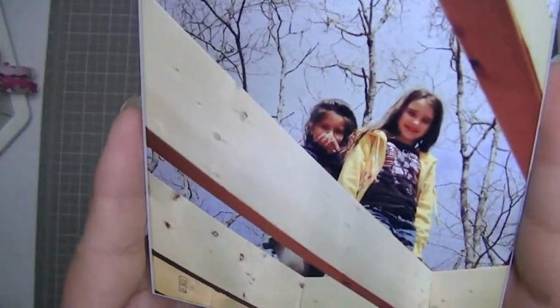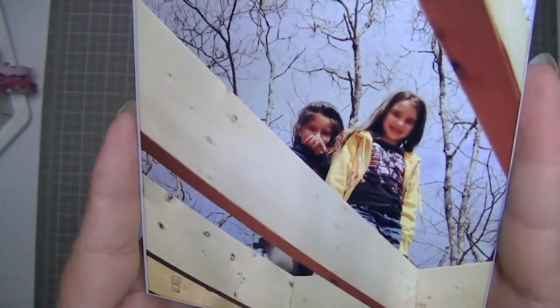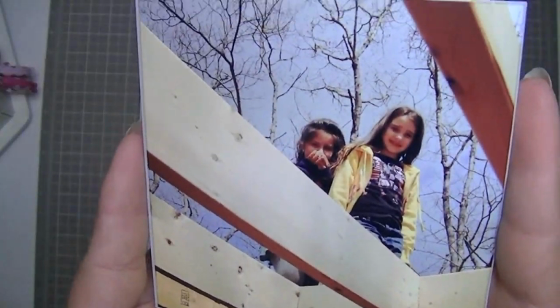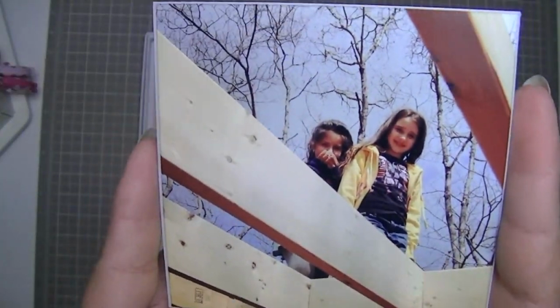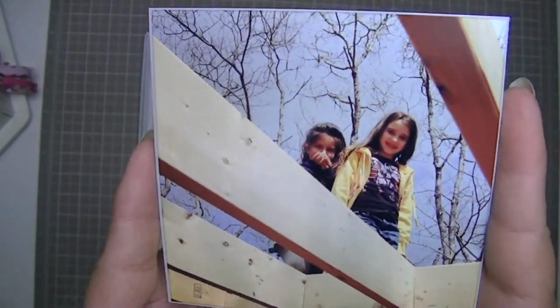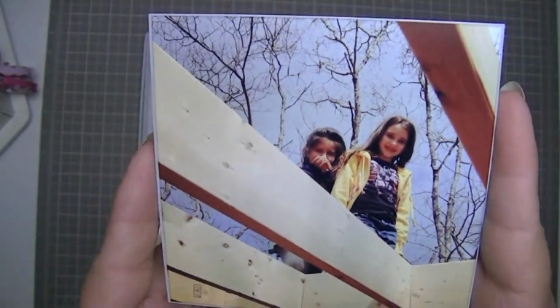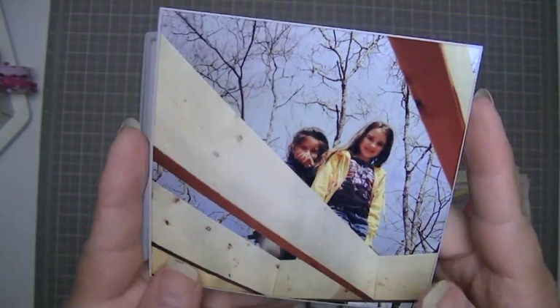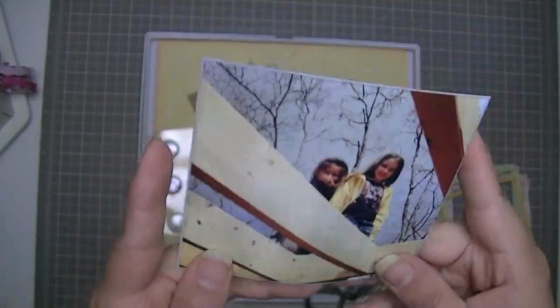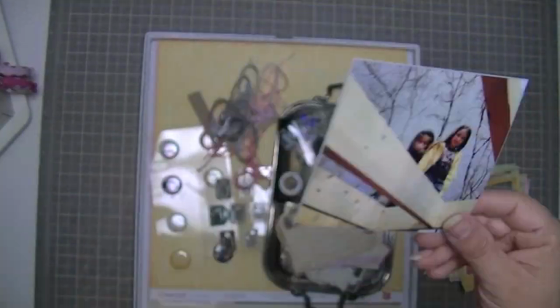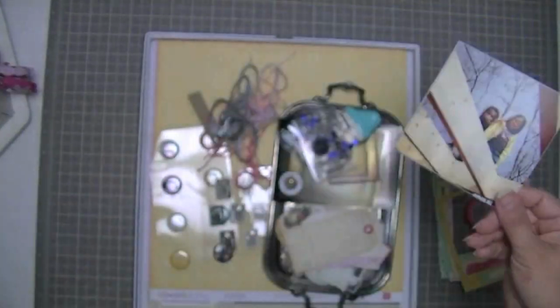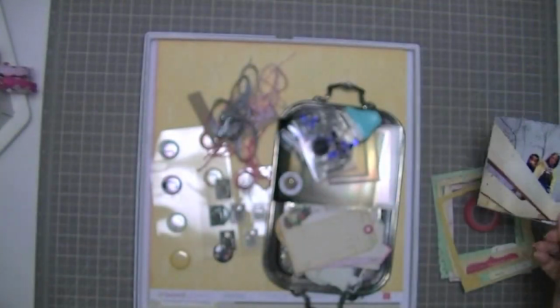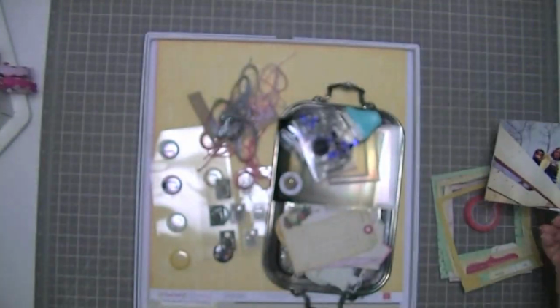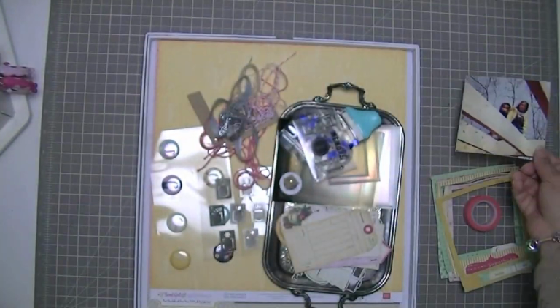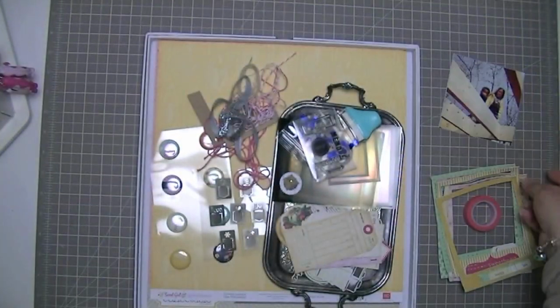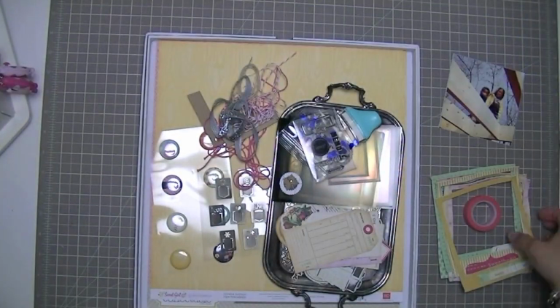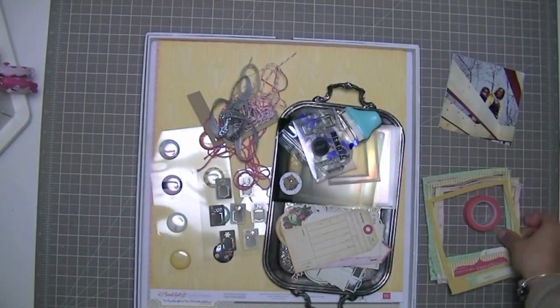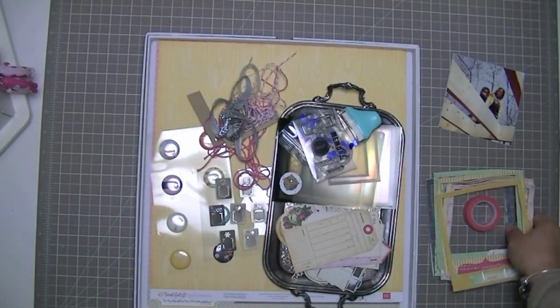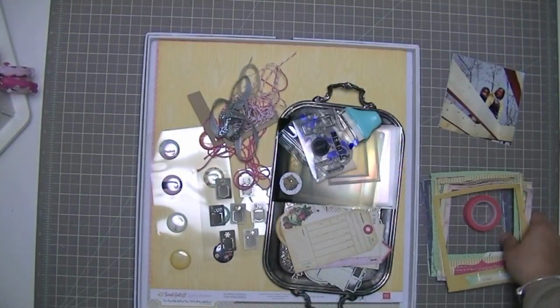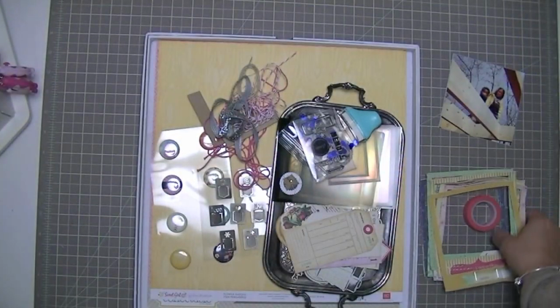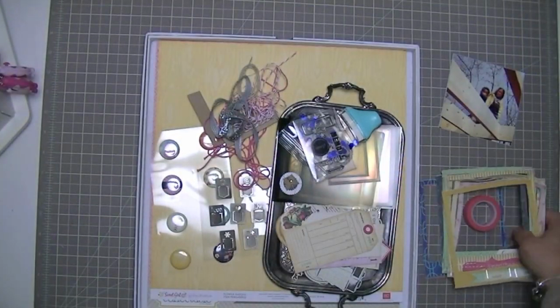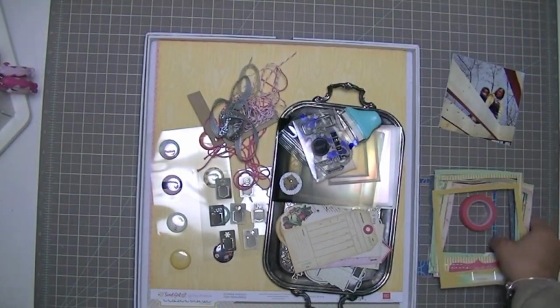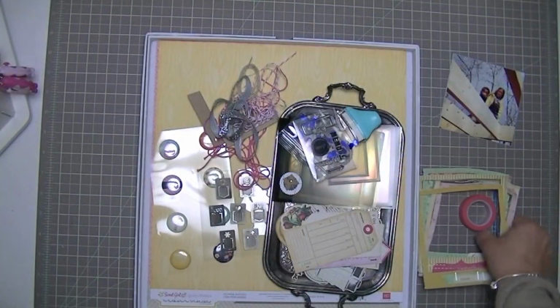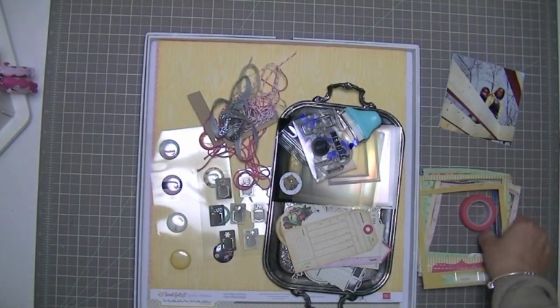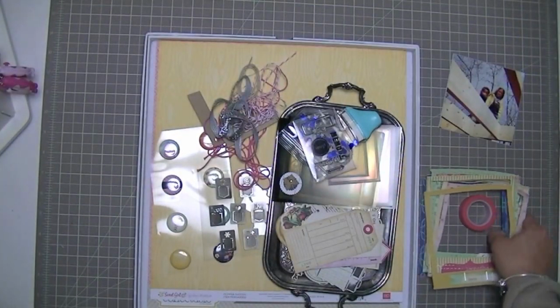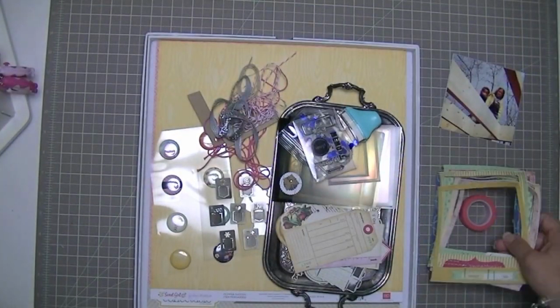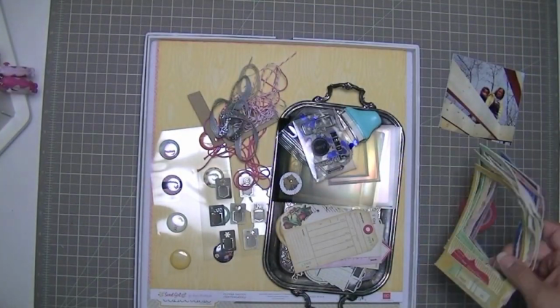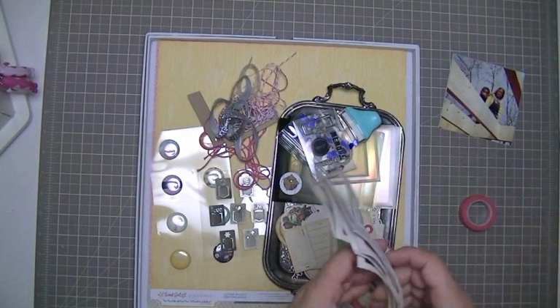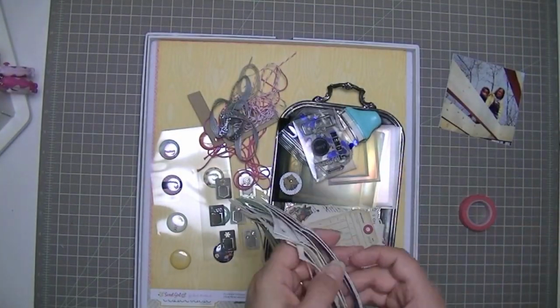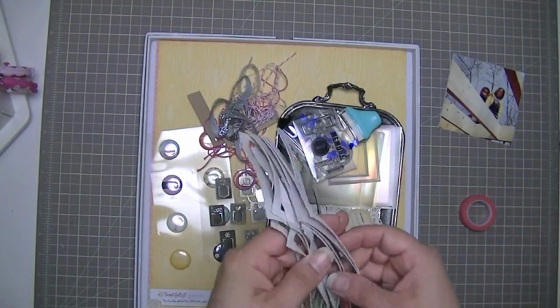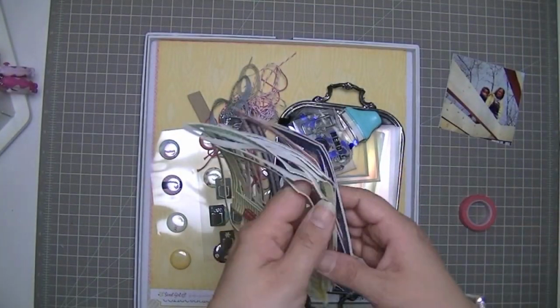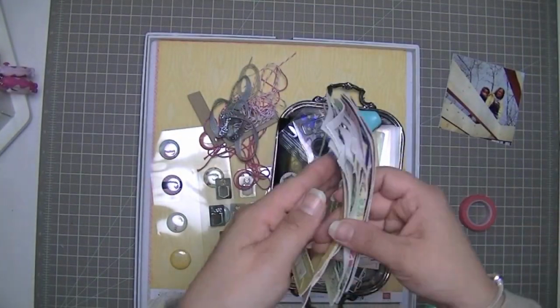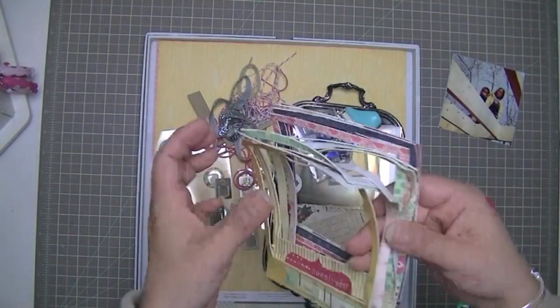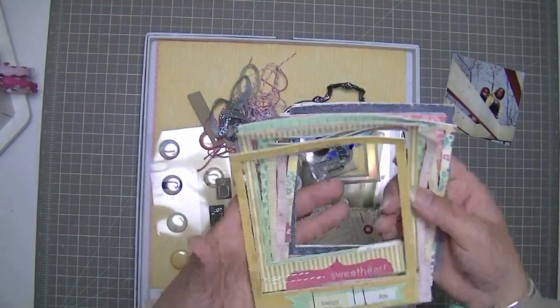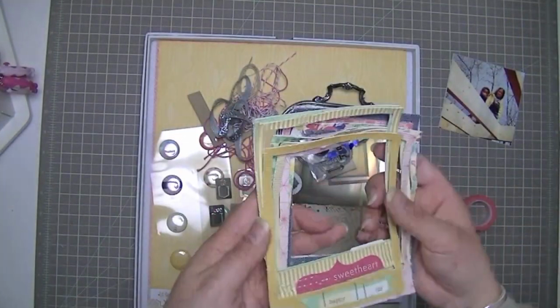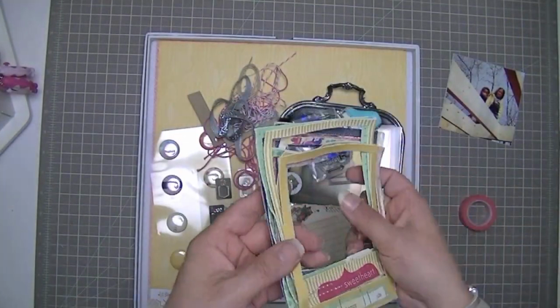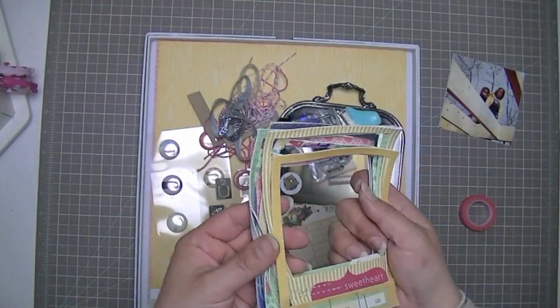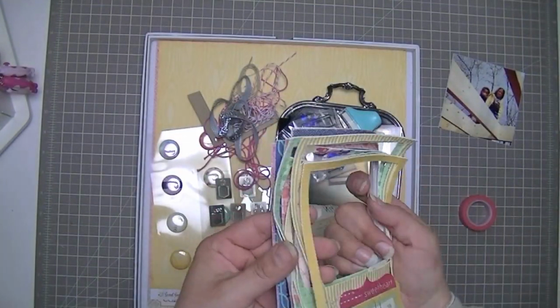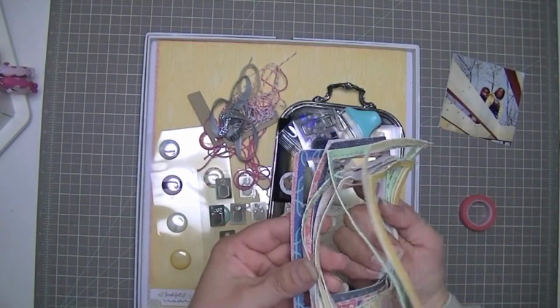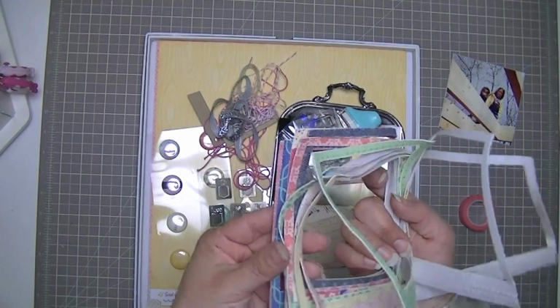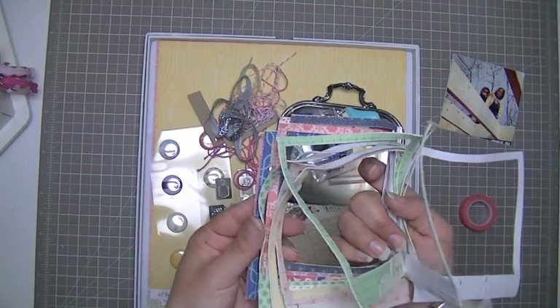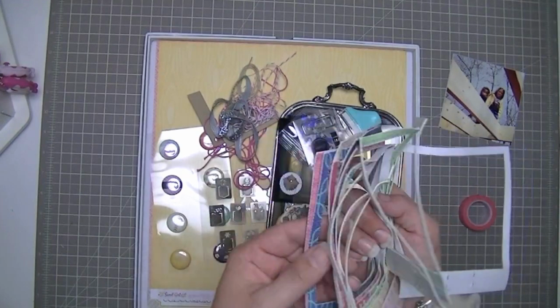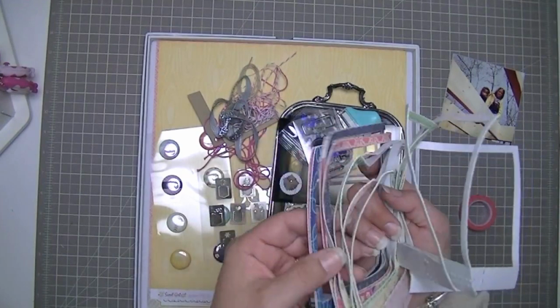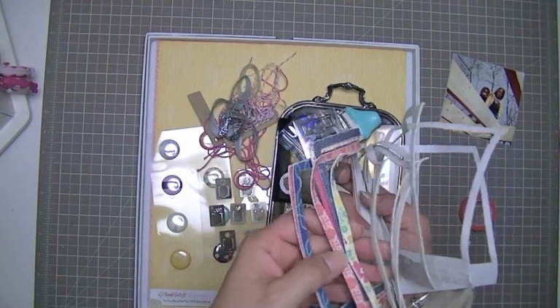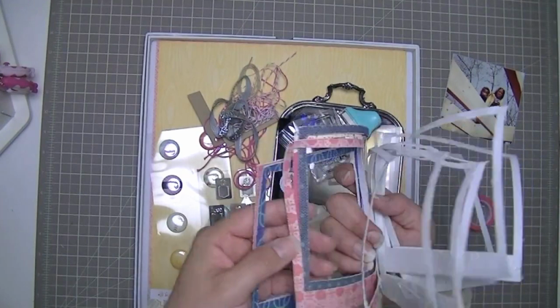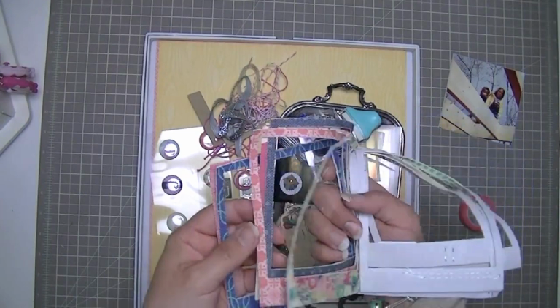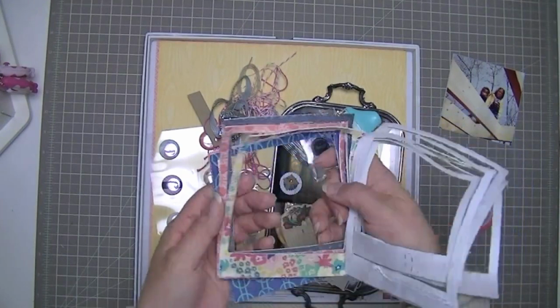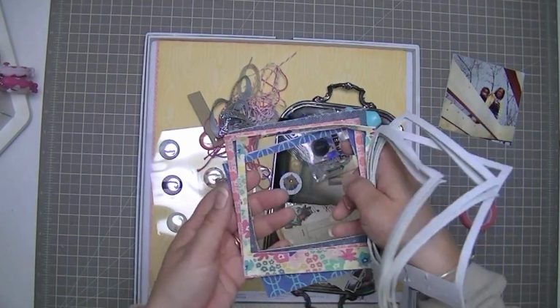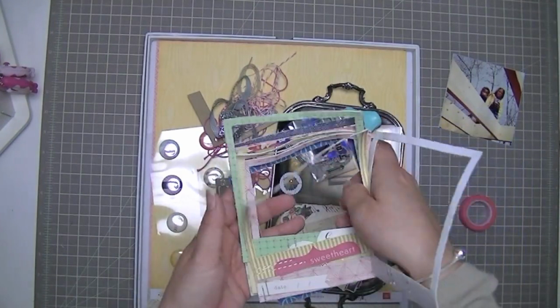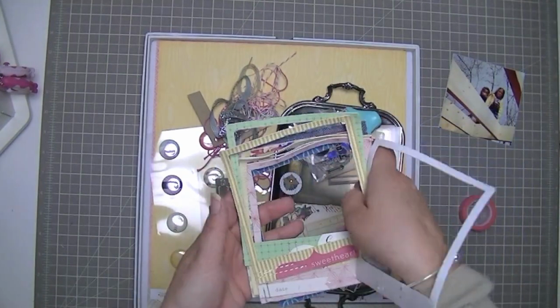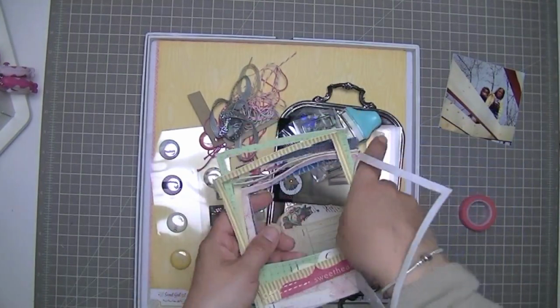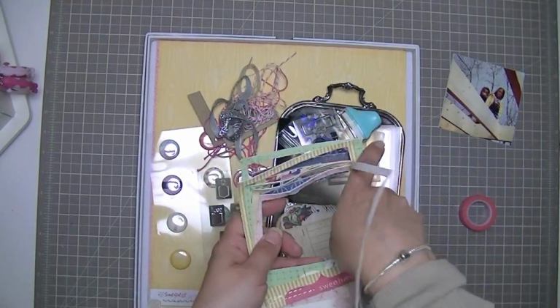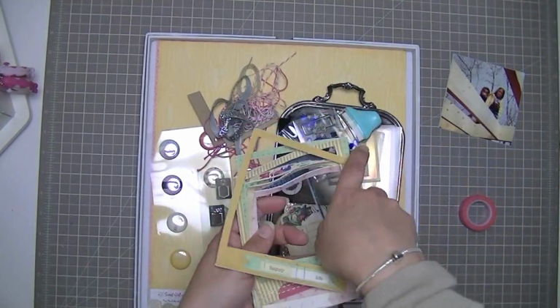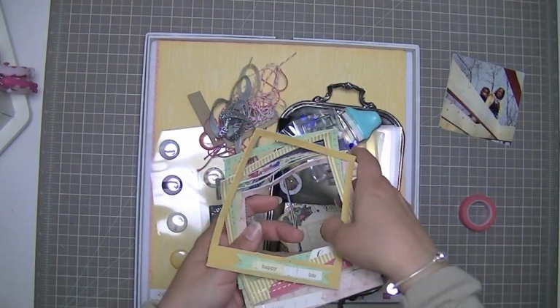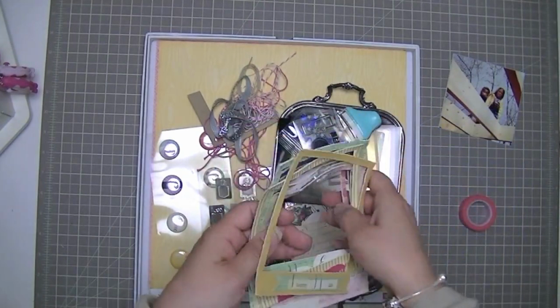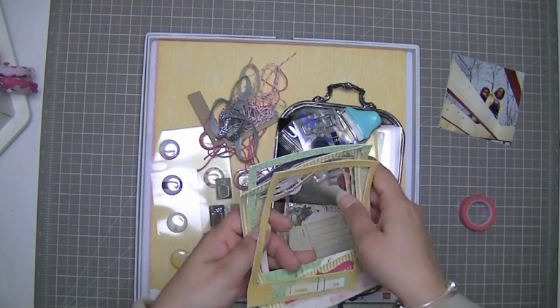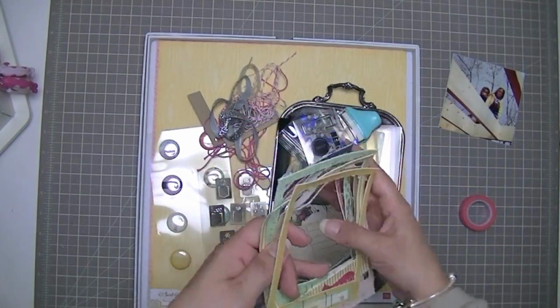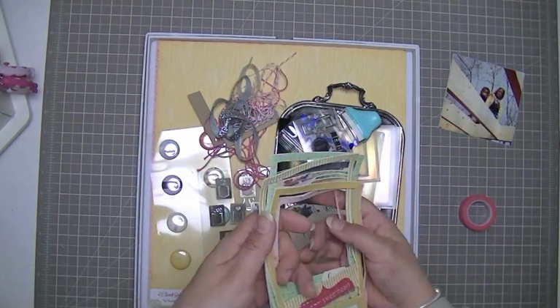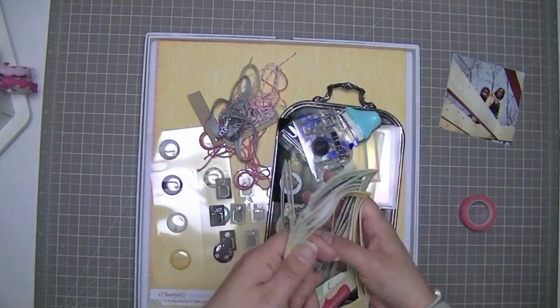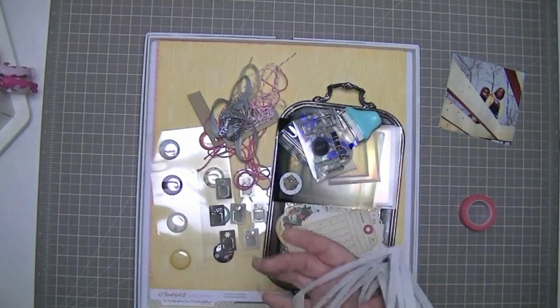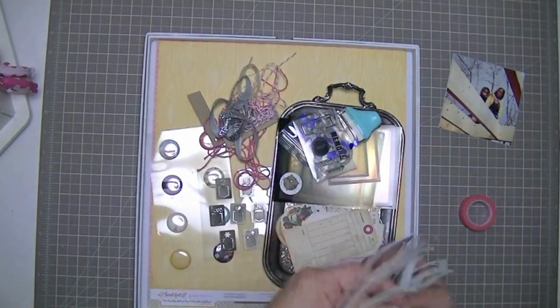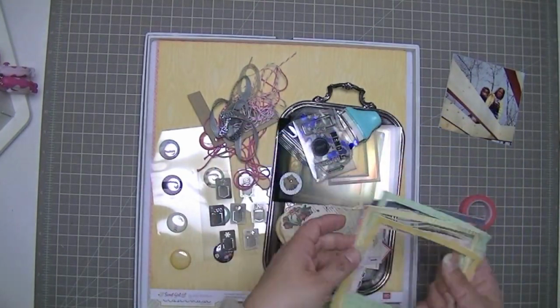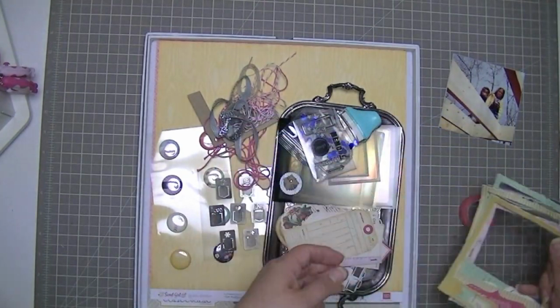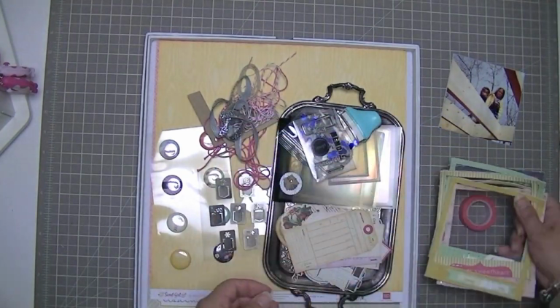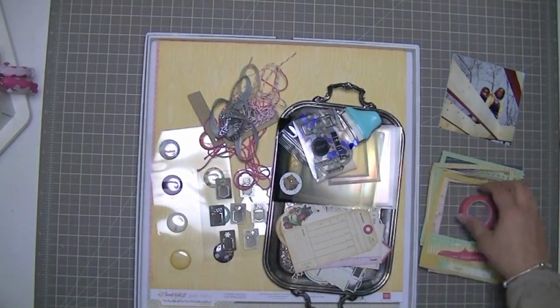Hi guys, Tracy here. I'm going to be scrapbooking this picture of my two daughters standing on the frame of the treehouse that we've been building them.